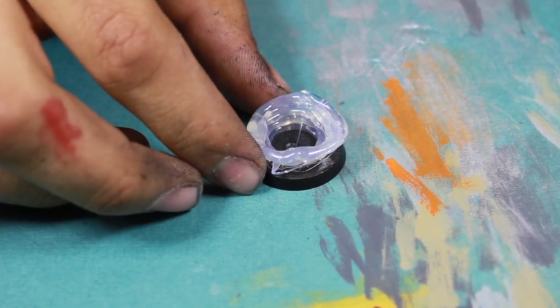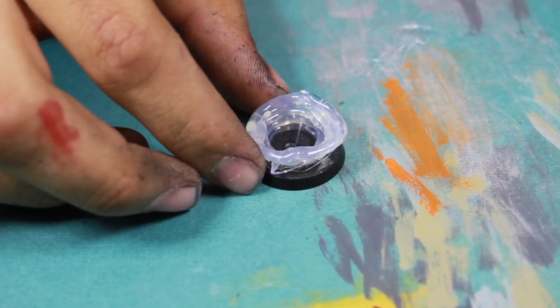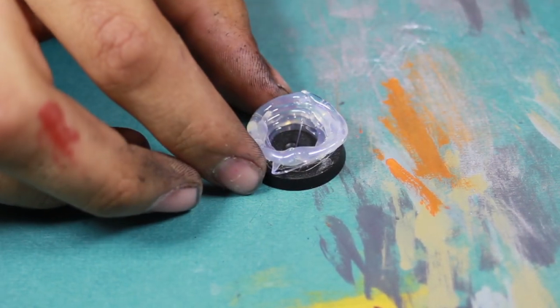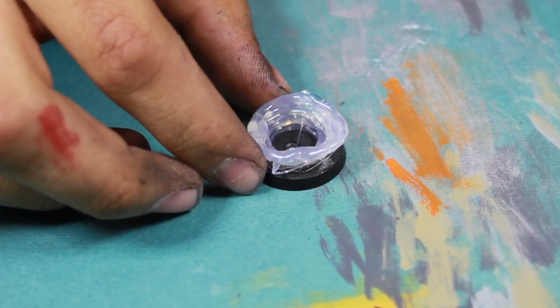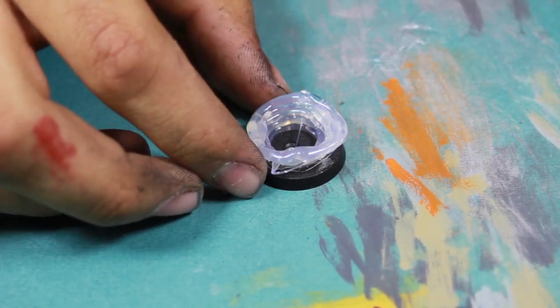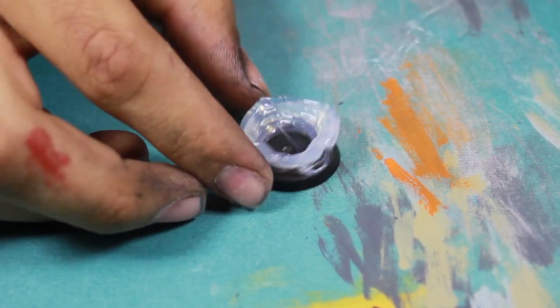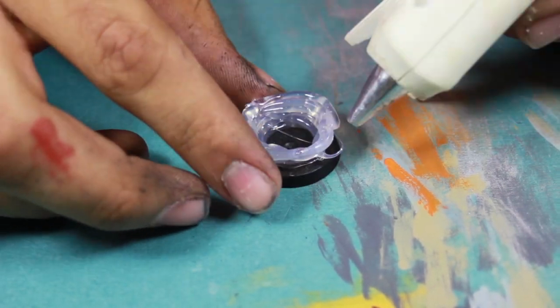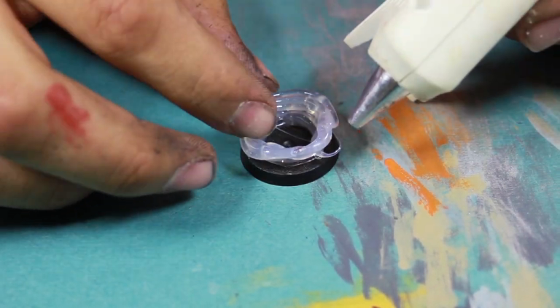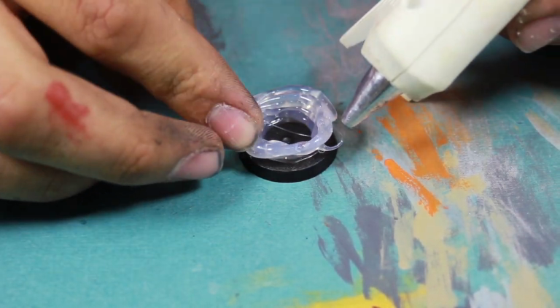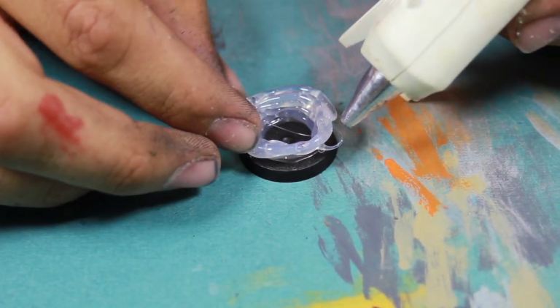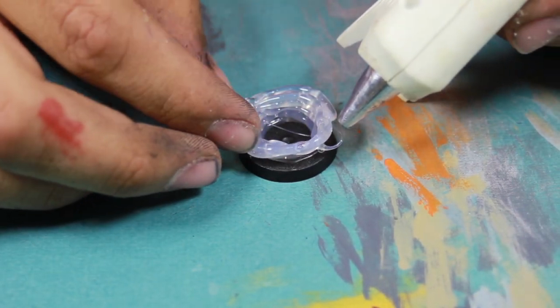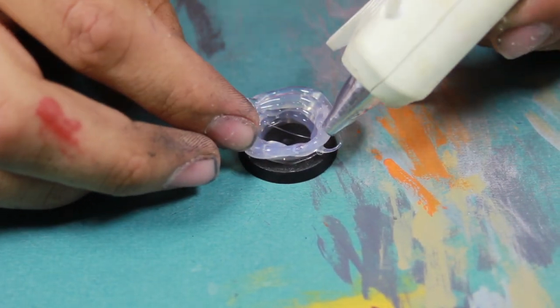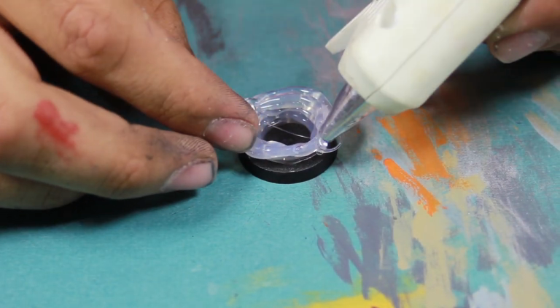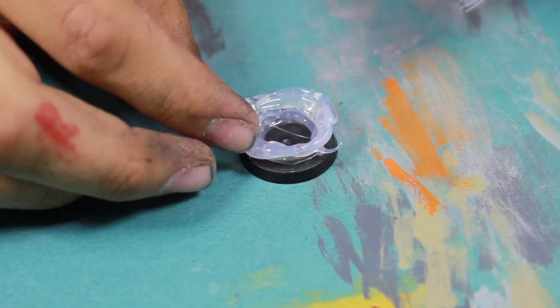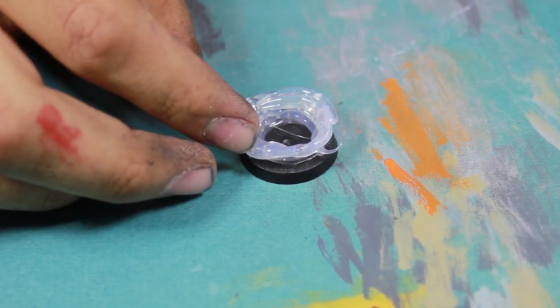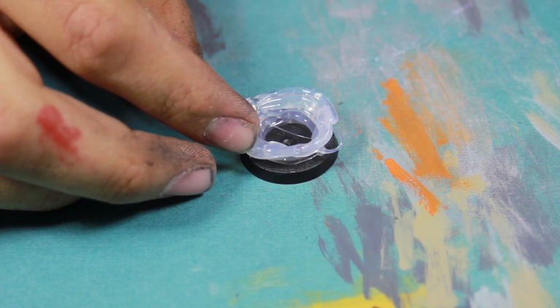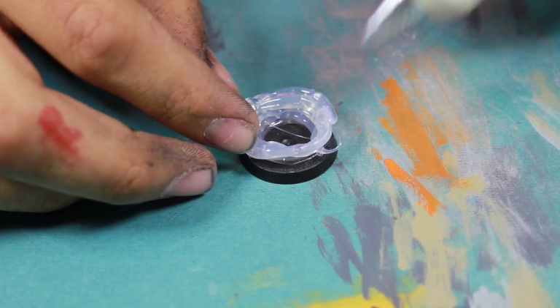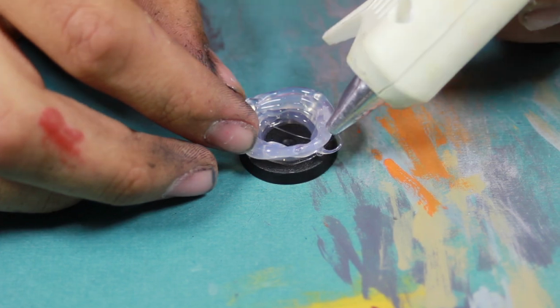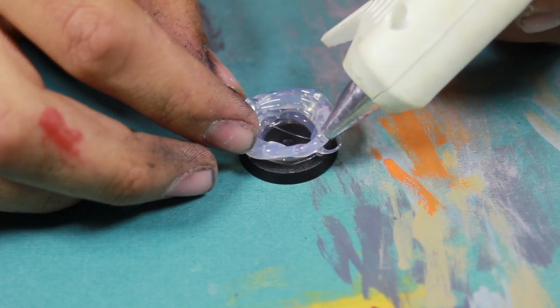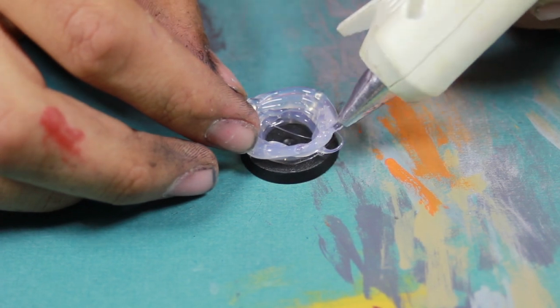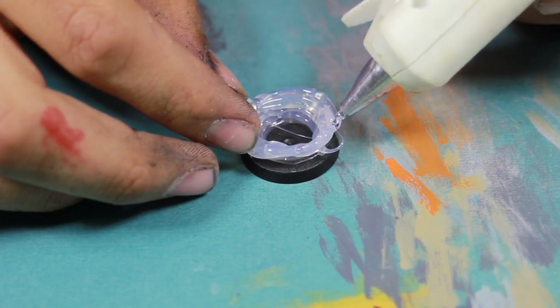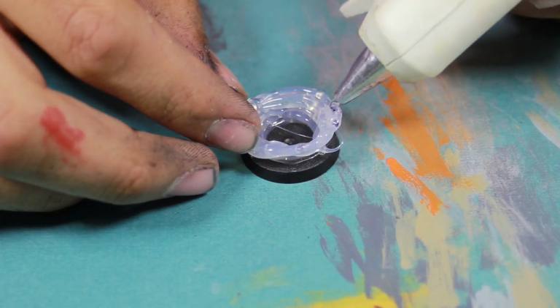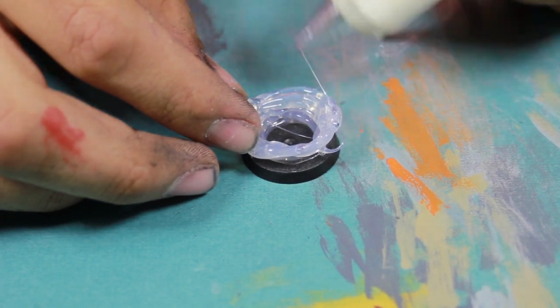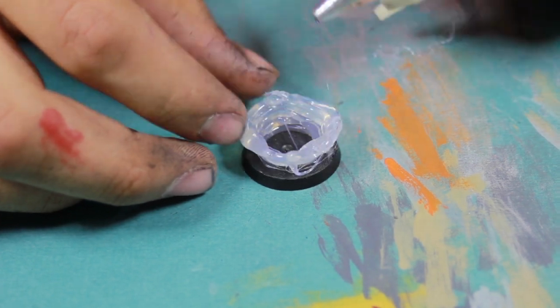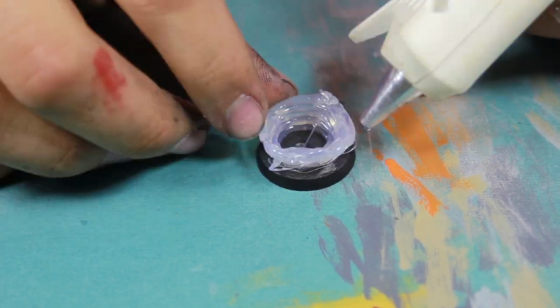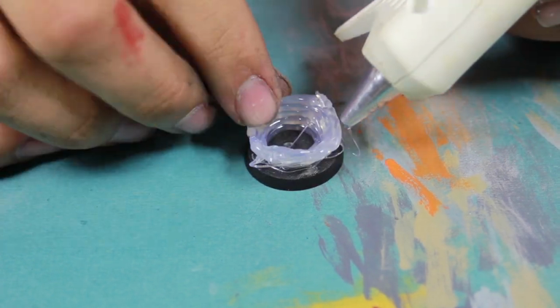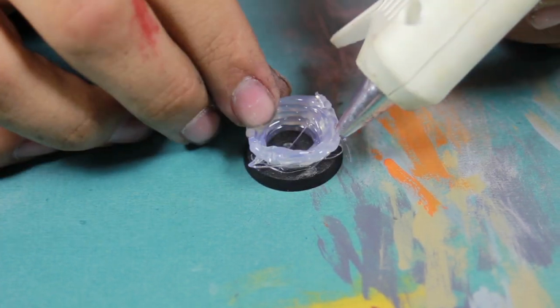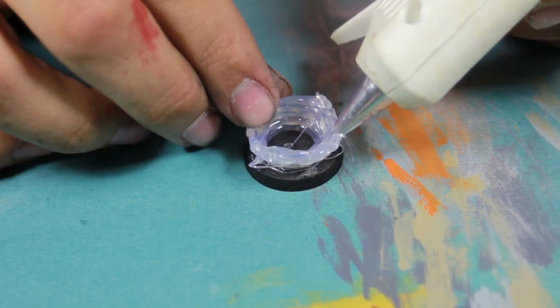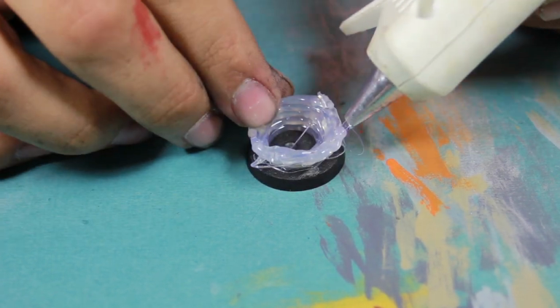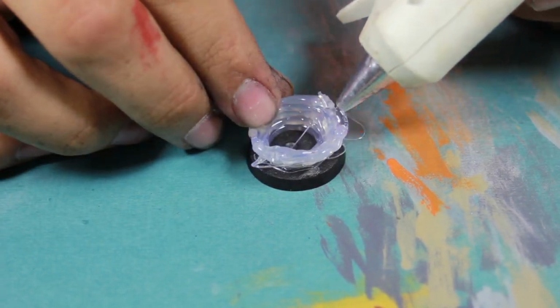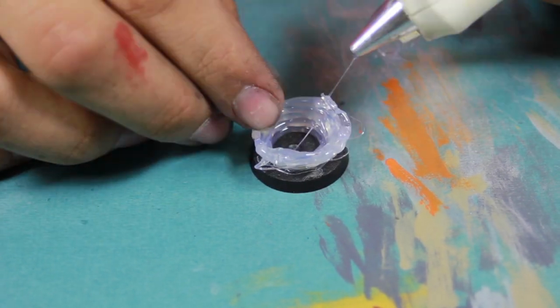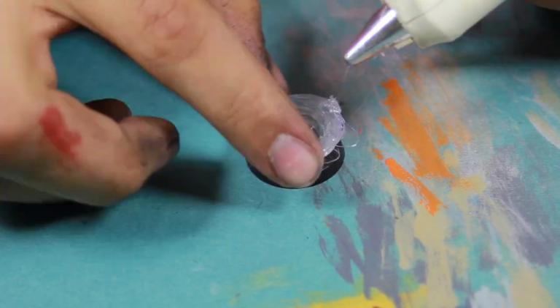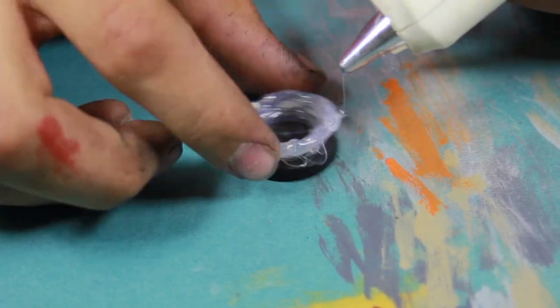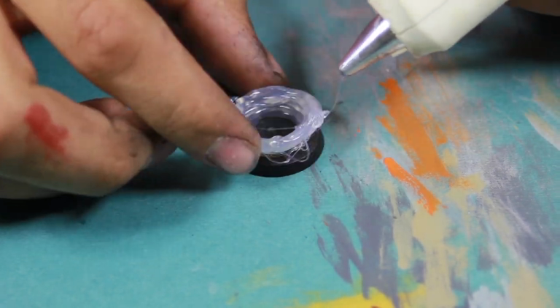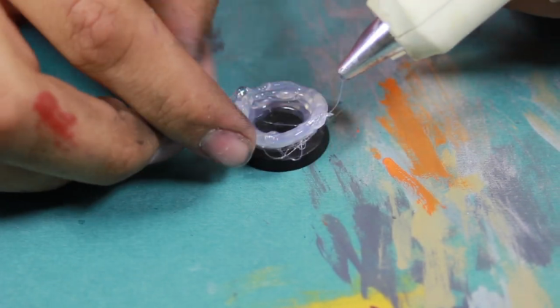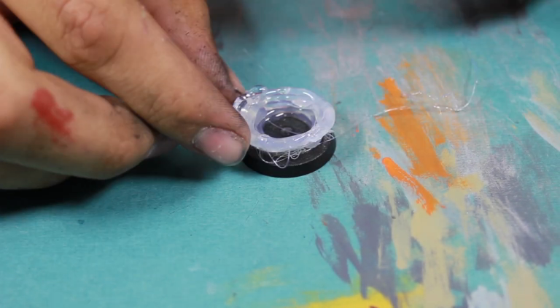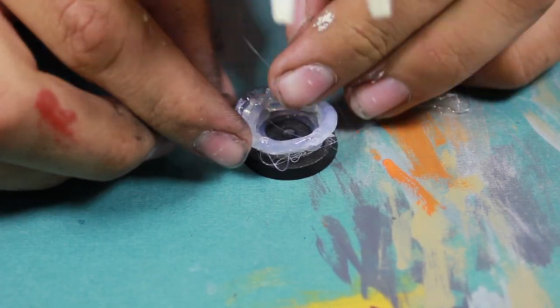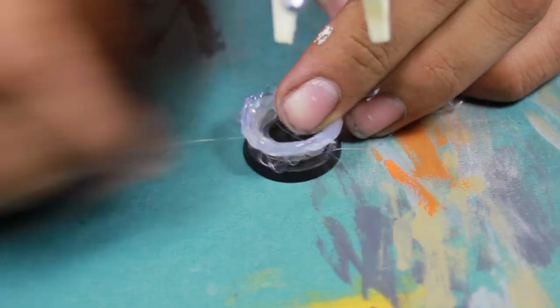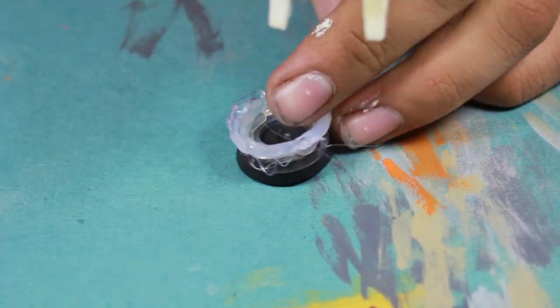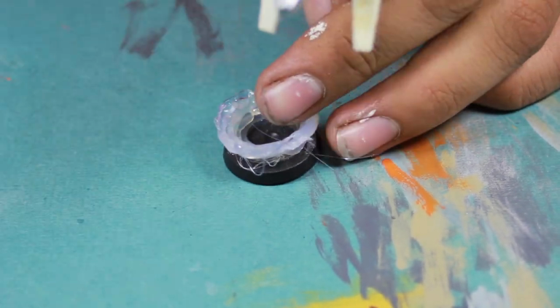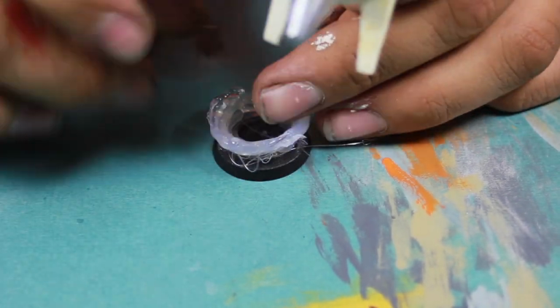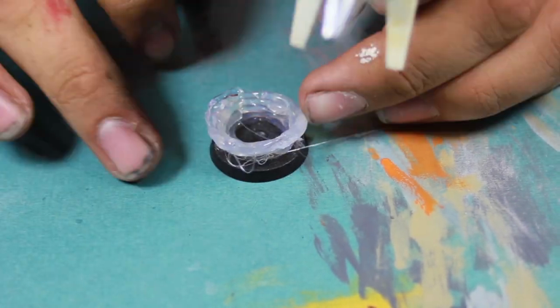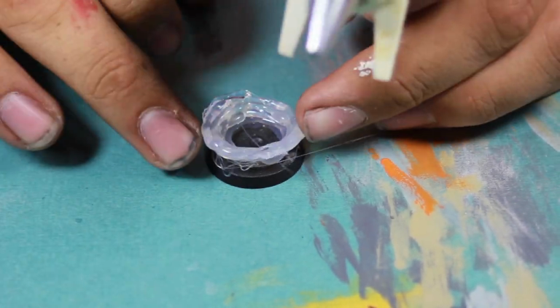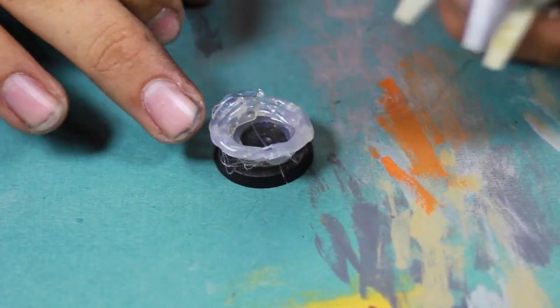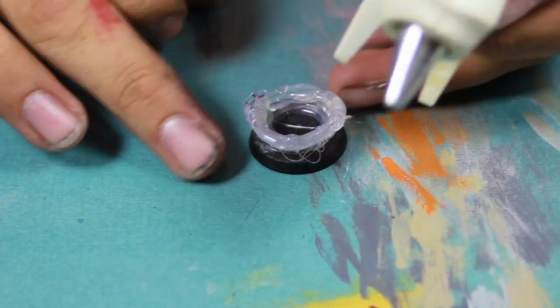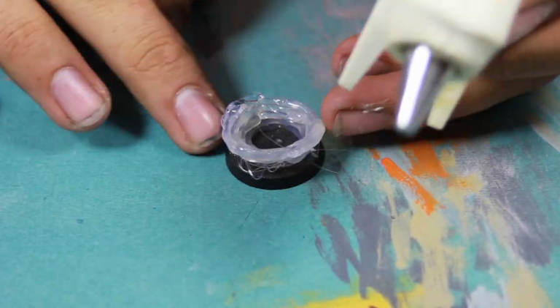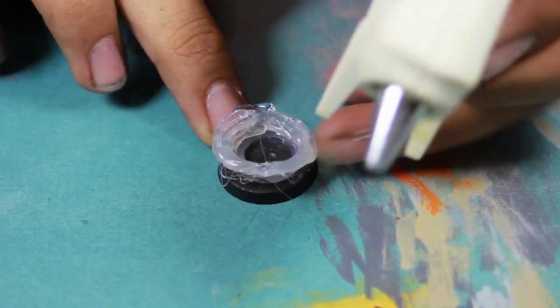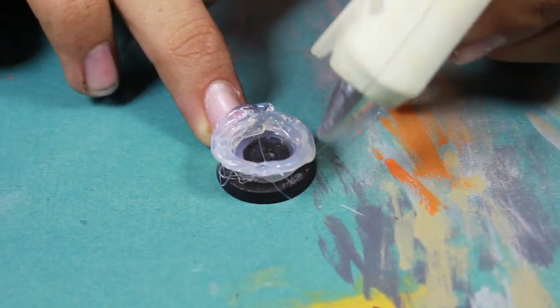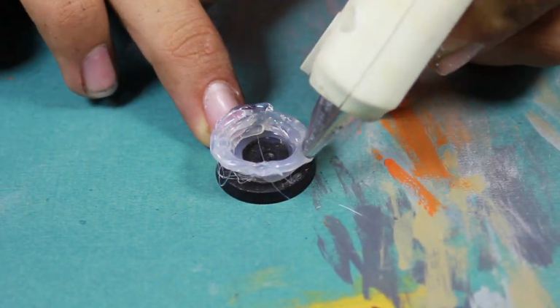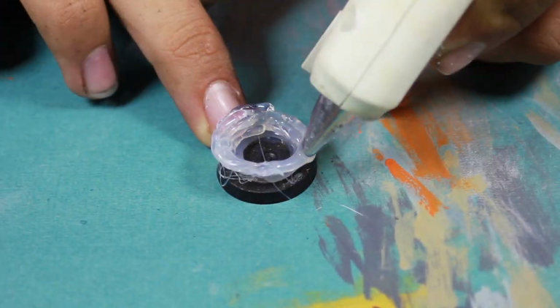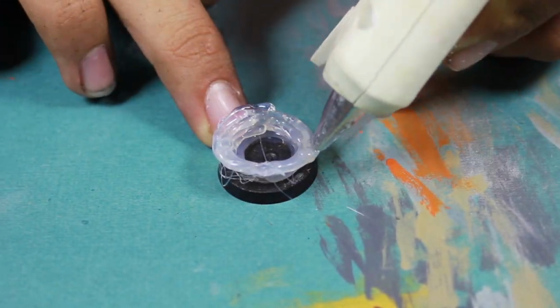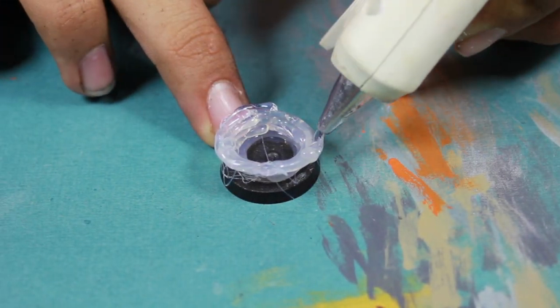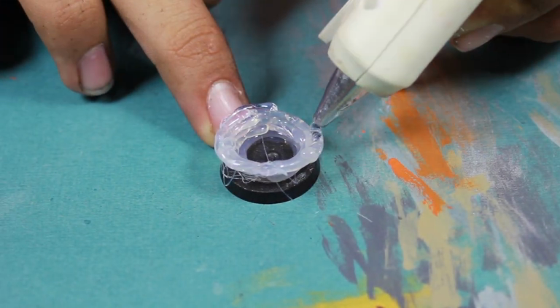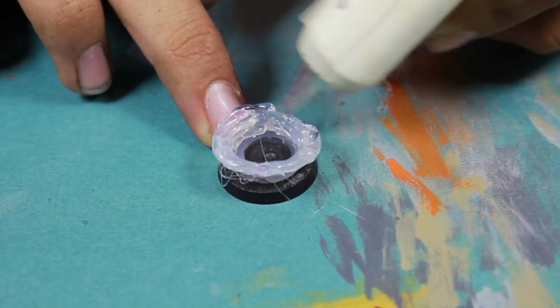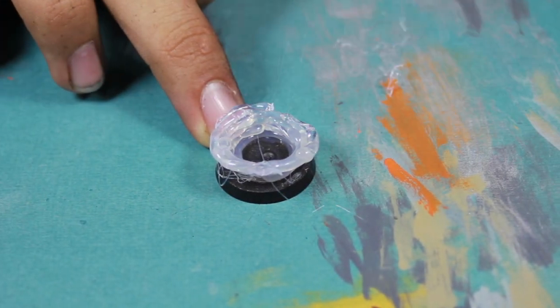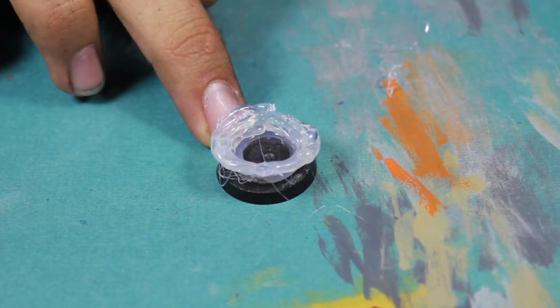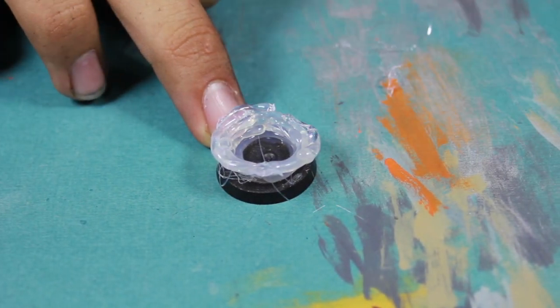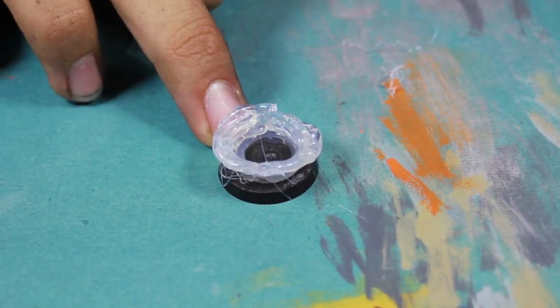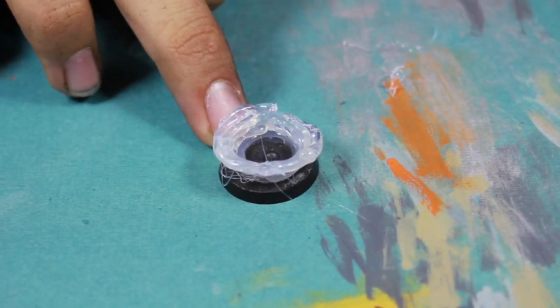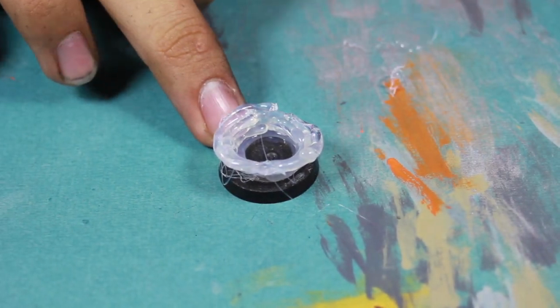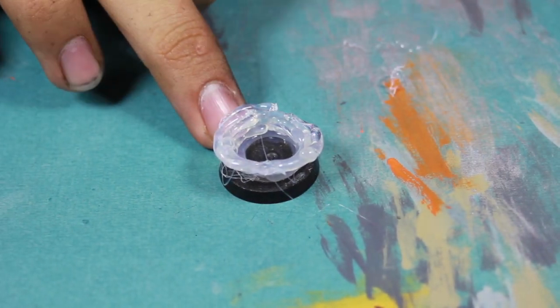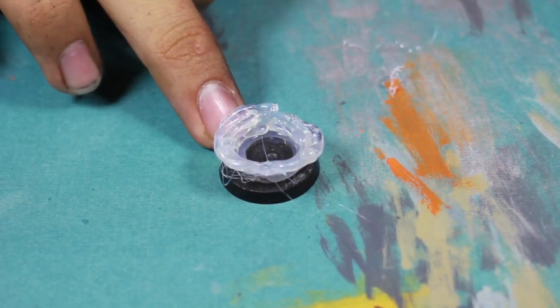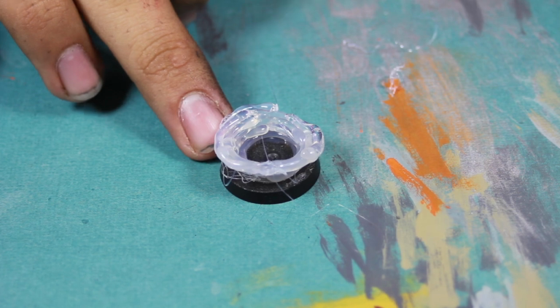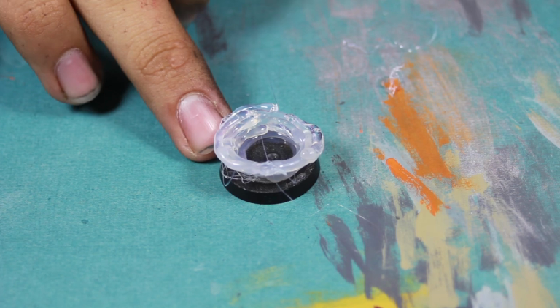As you put down more and more glue, irregularities will form and these are what you want as it helps to add a little bit more naturalness to the base.